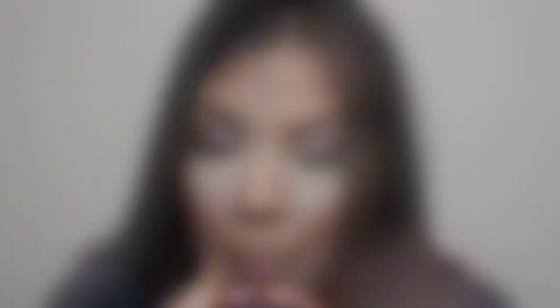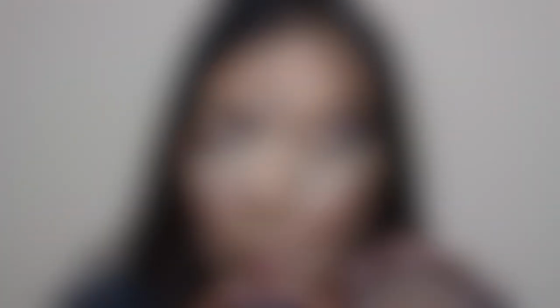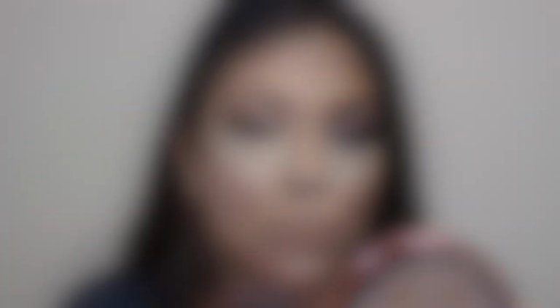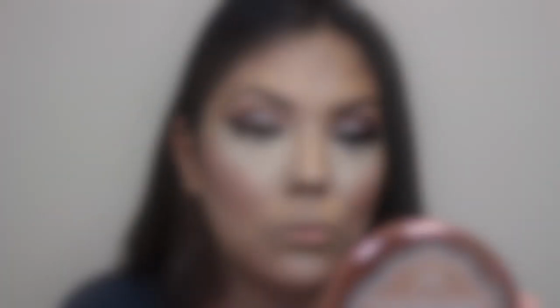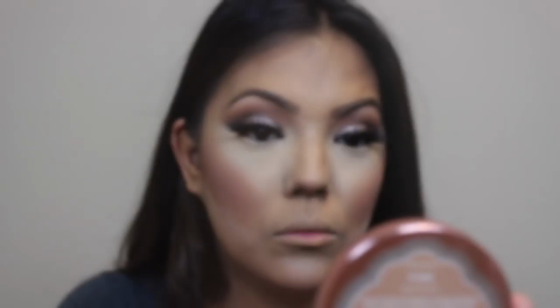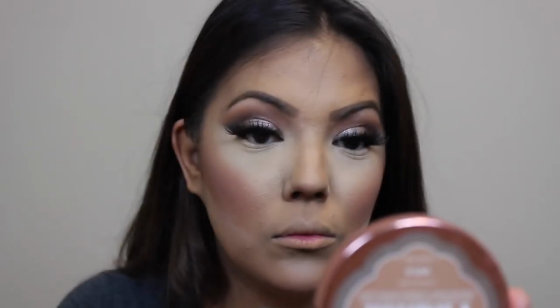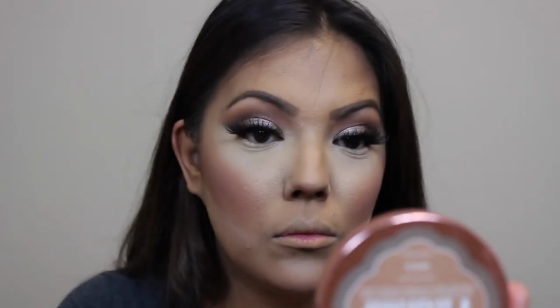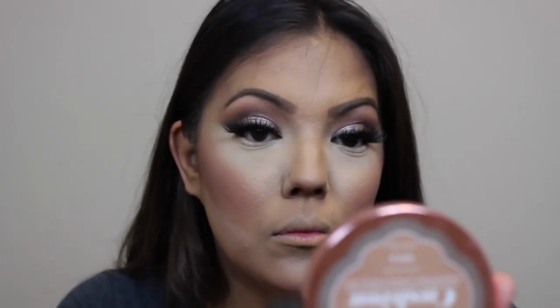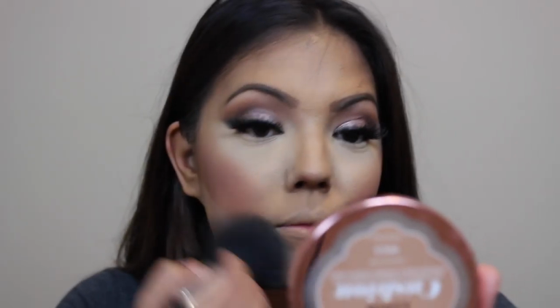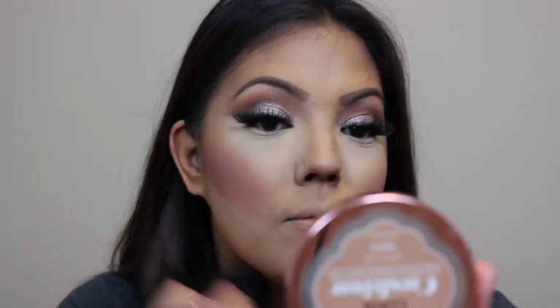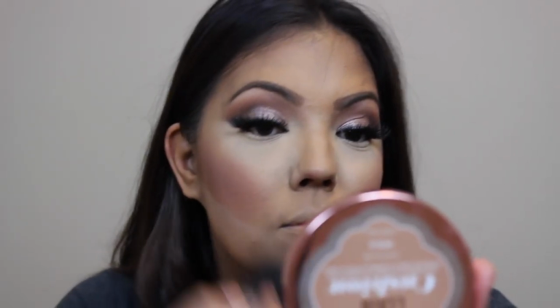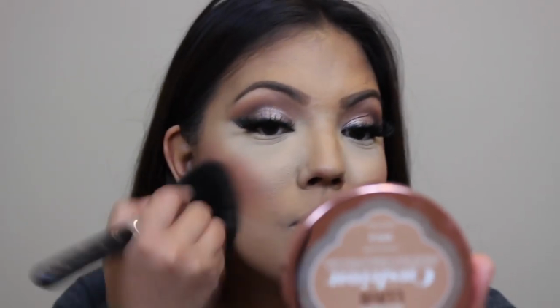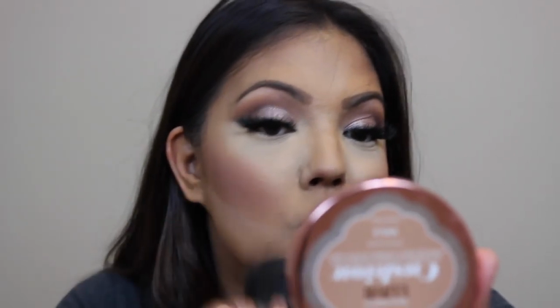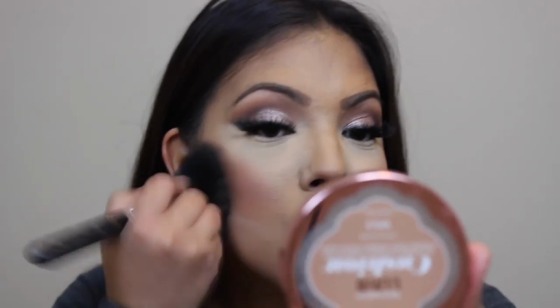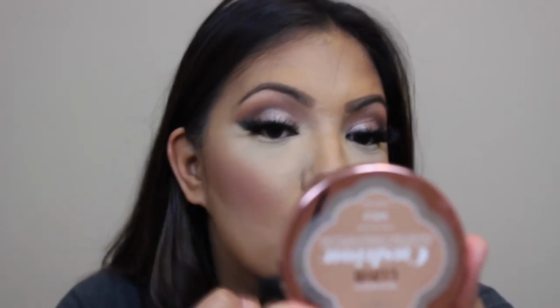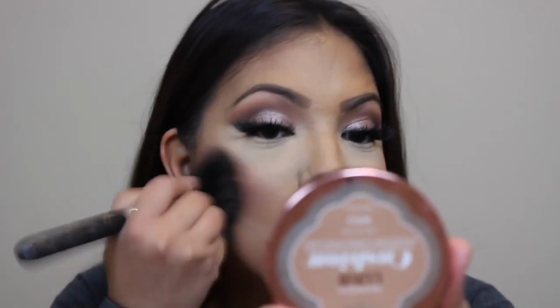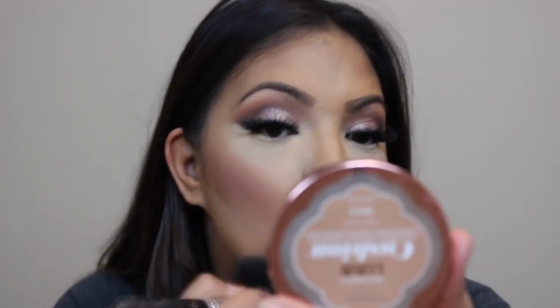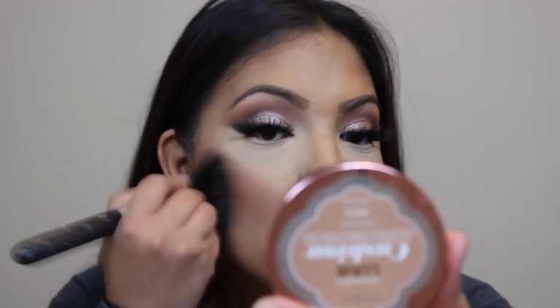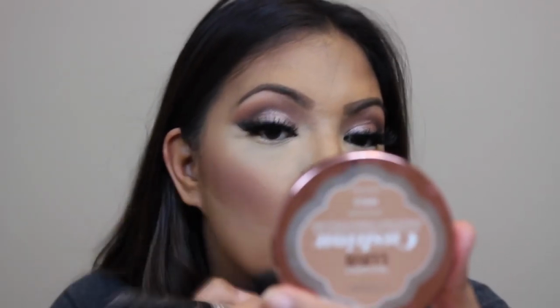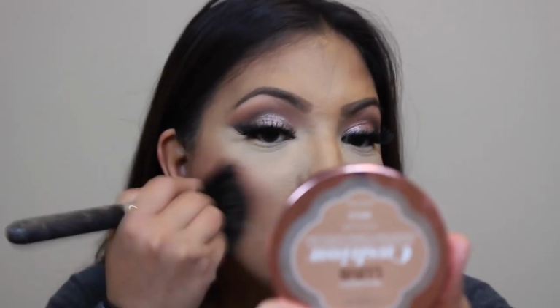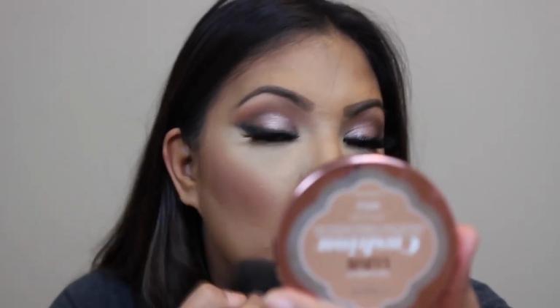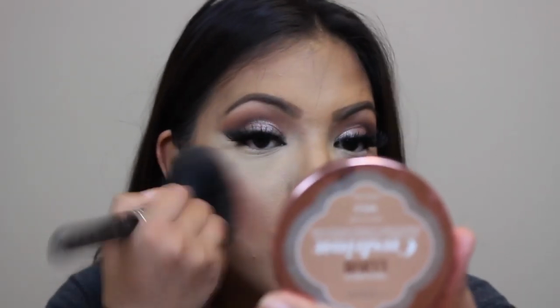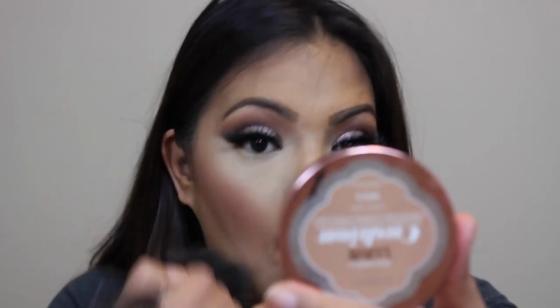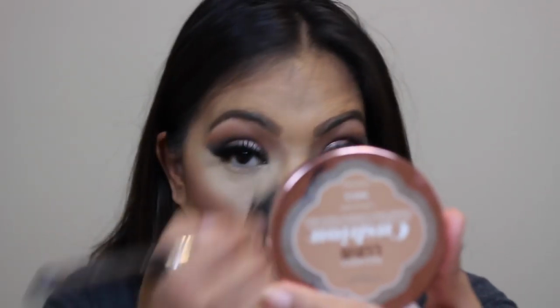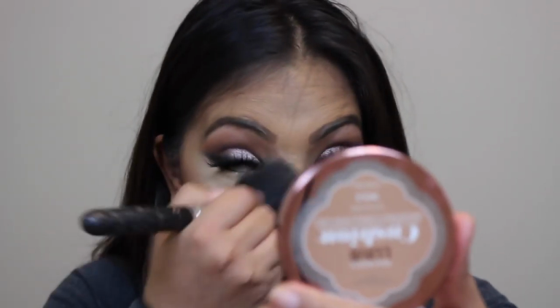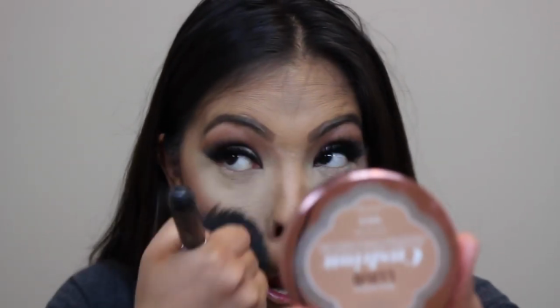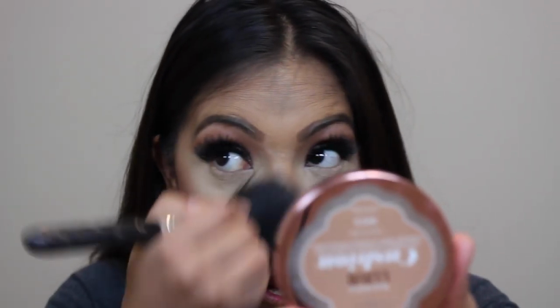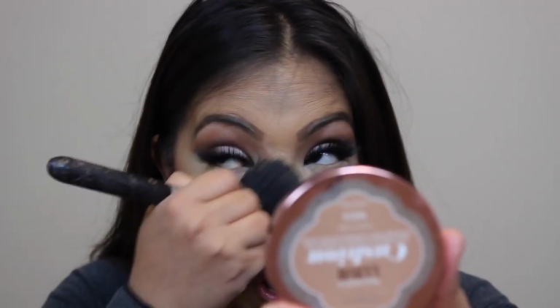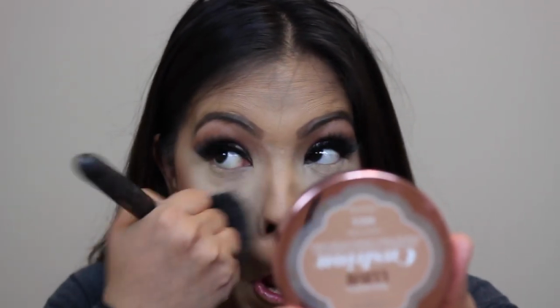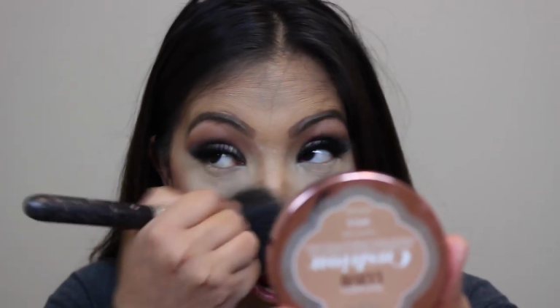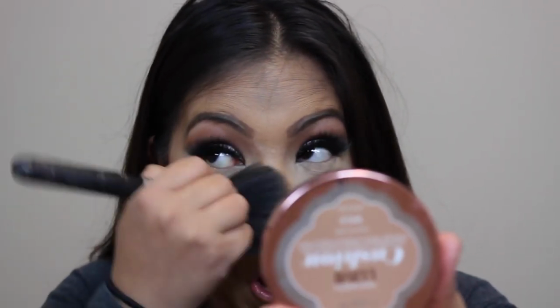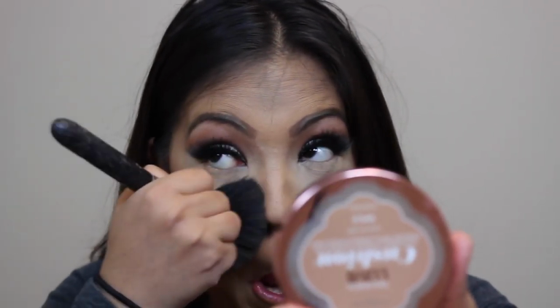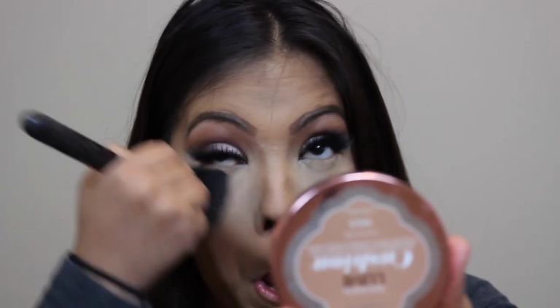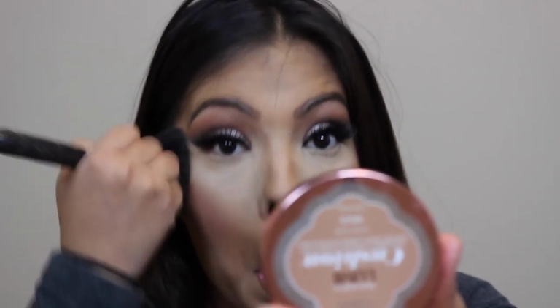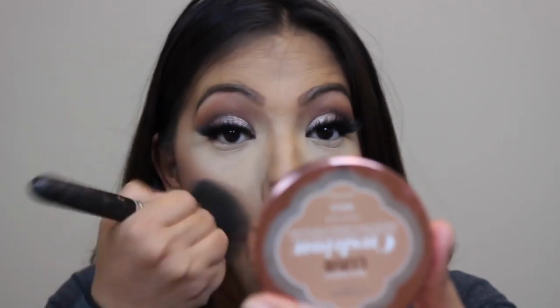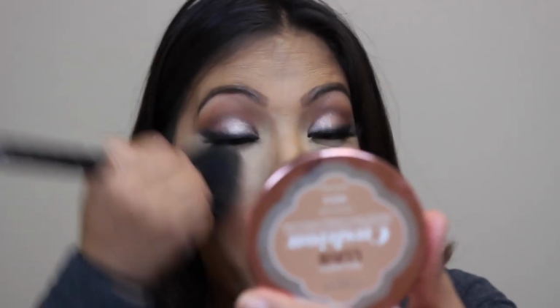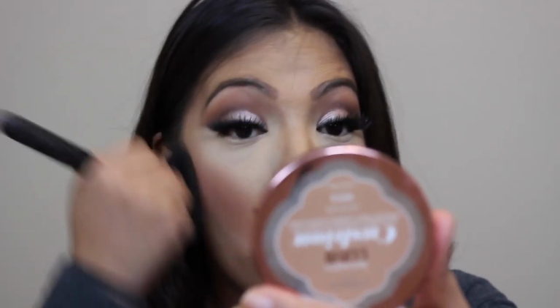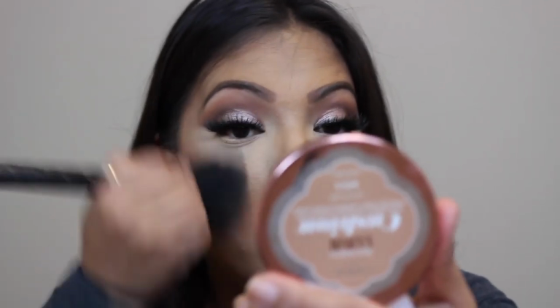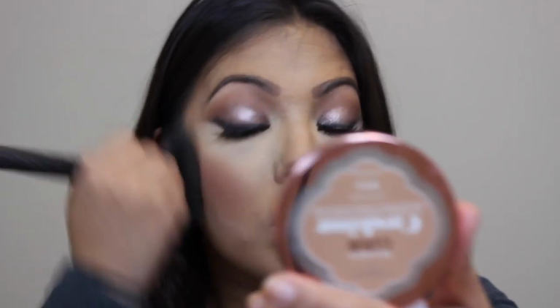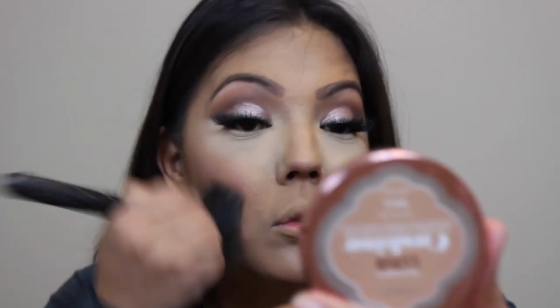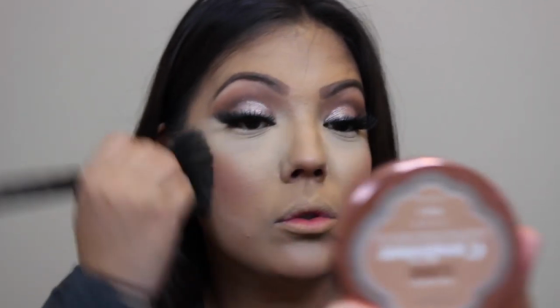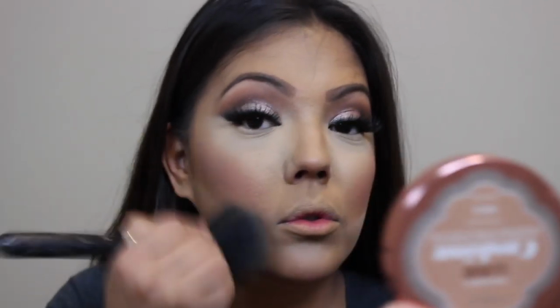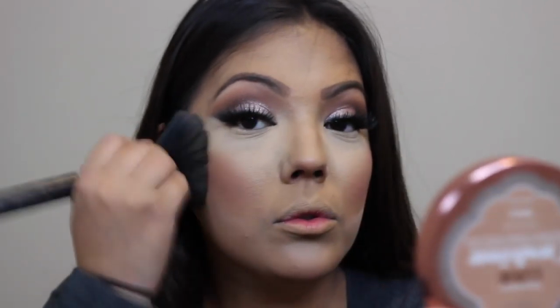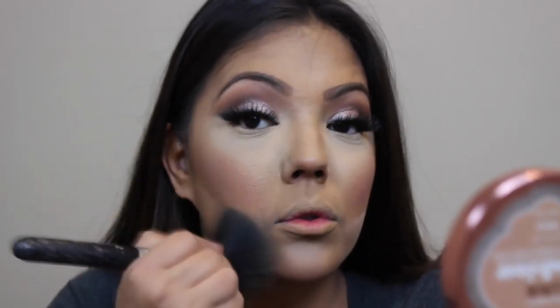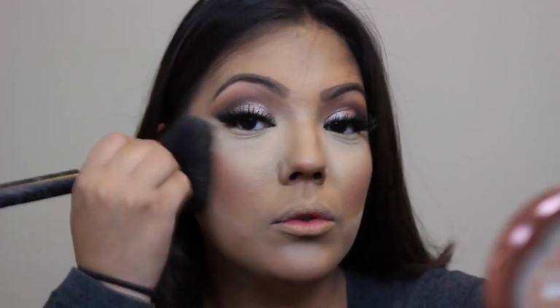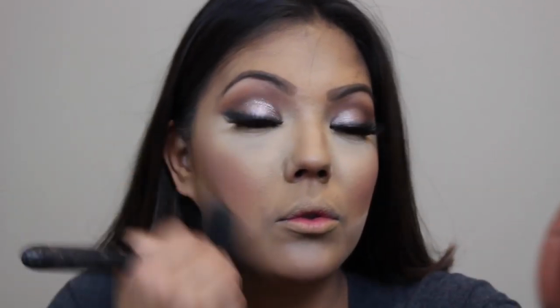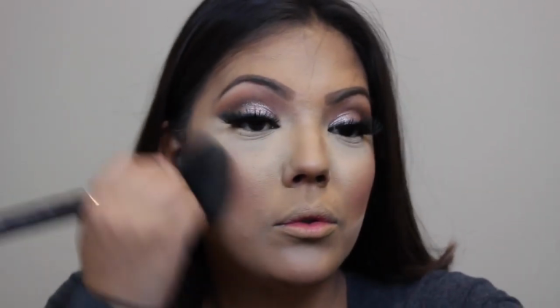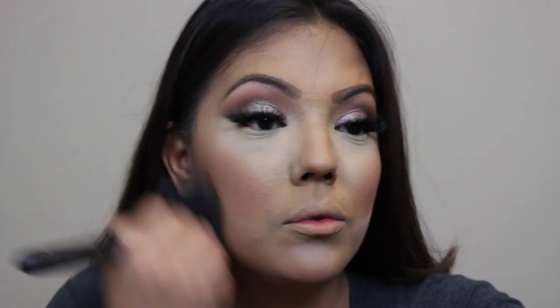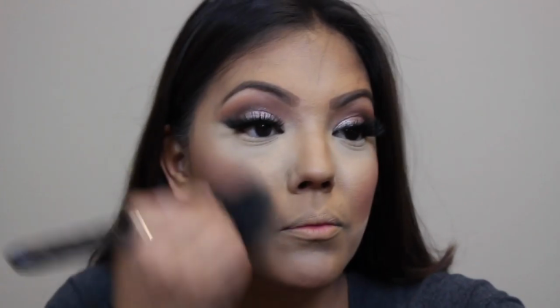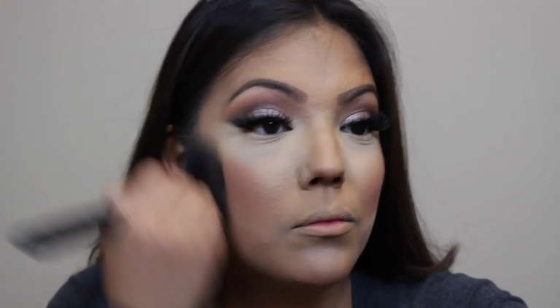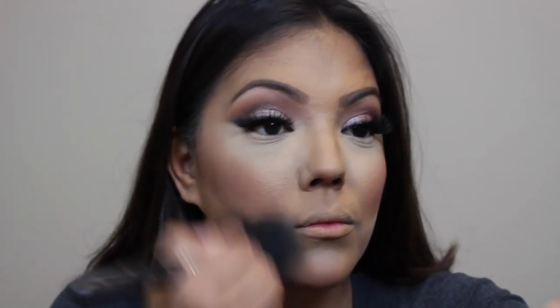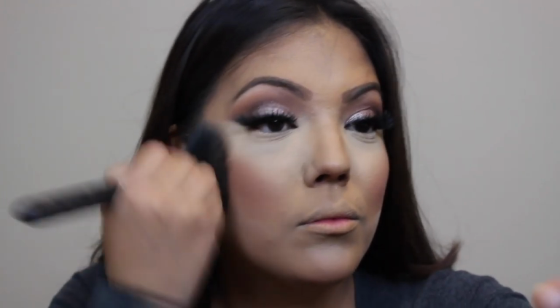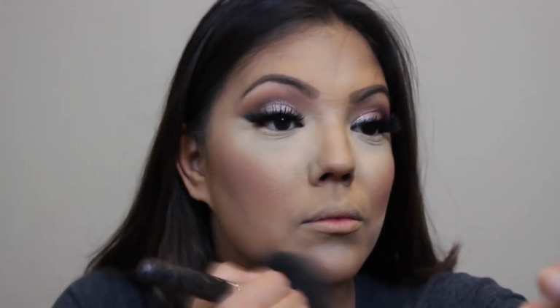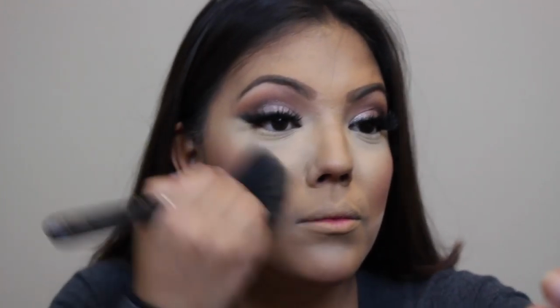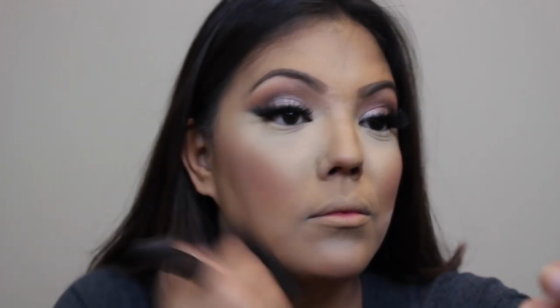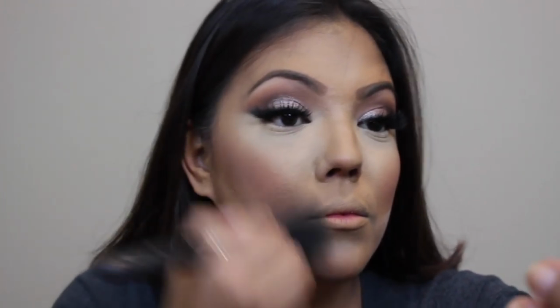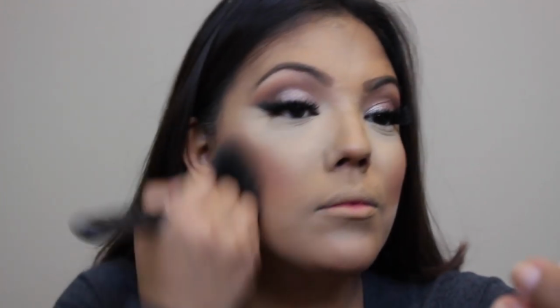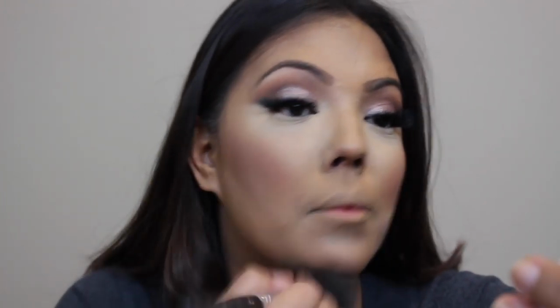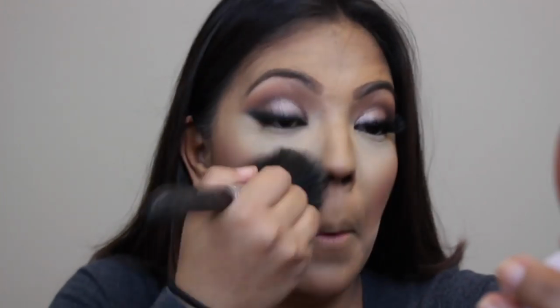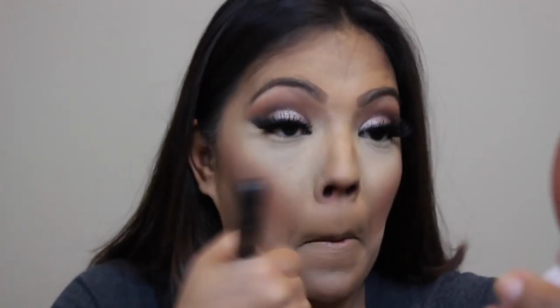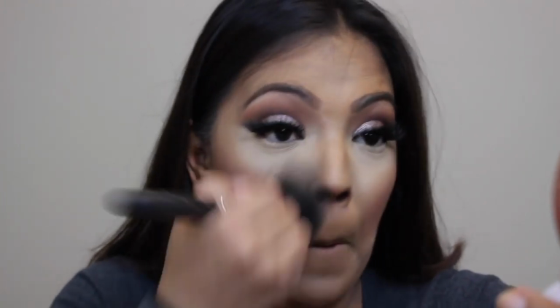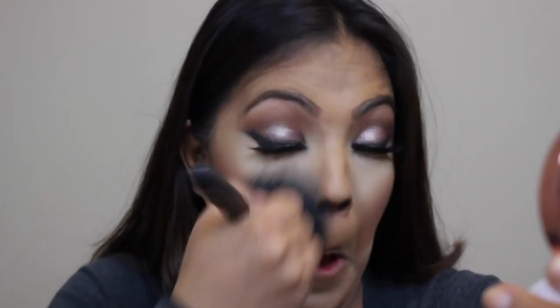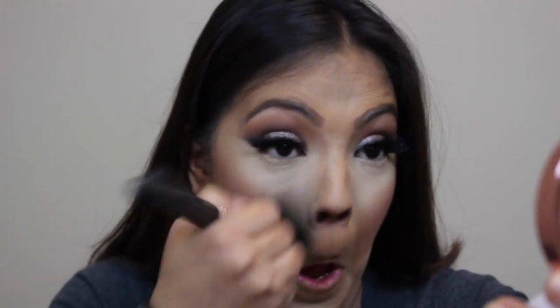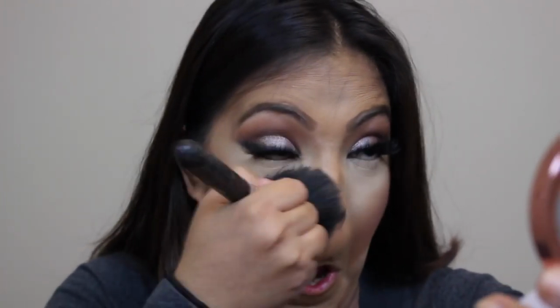Now that all the face is done, I'm going to get a big fluffy brush and dust off any excess powder and blend everything together.